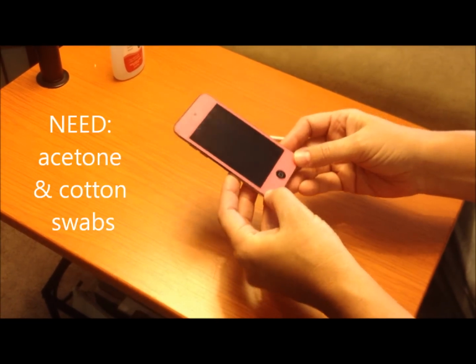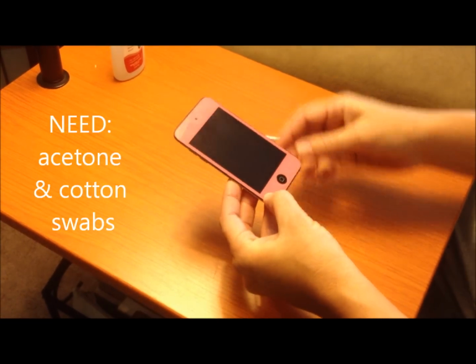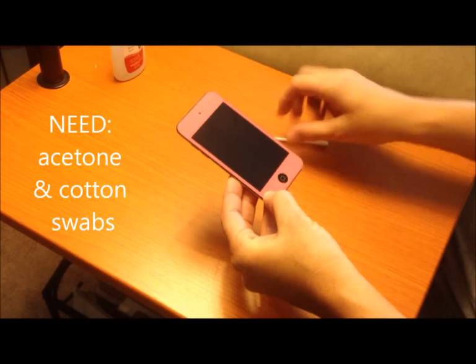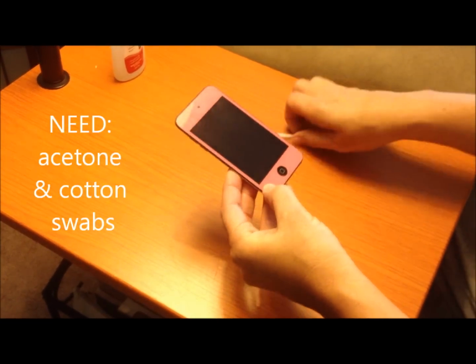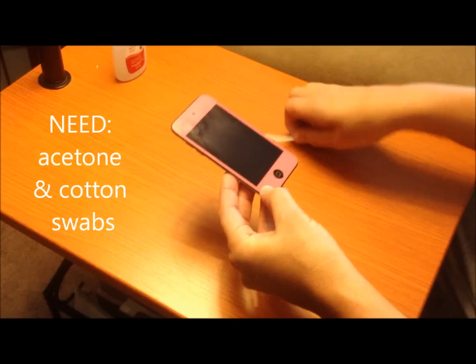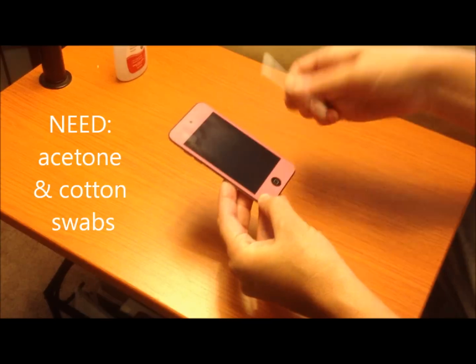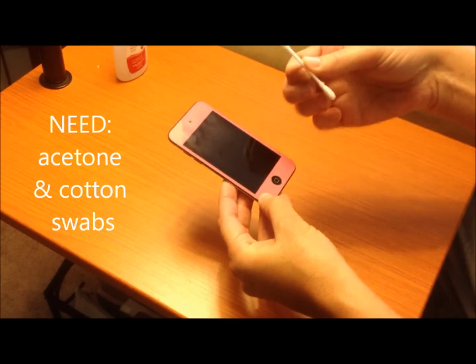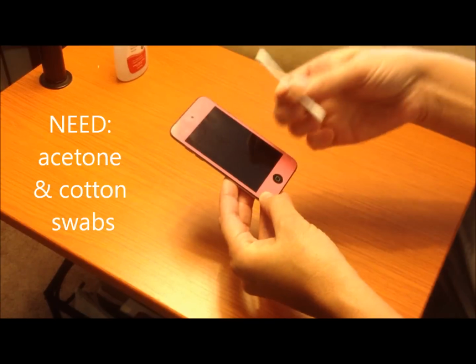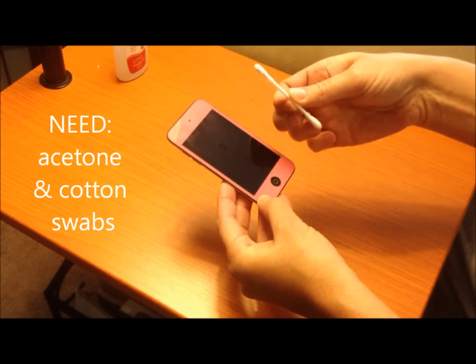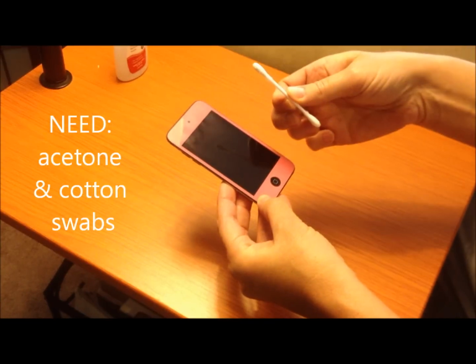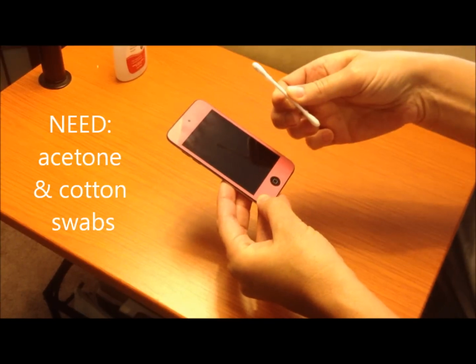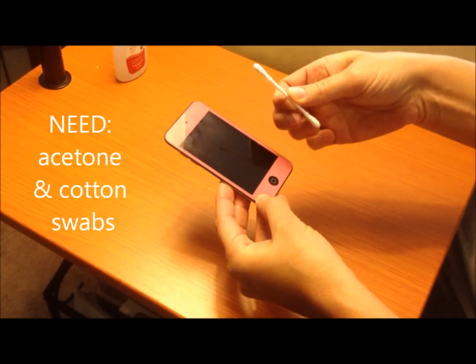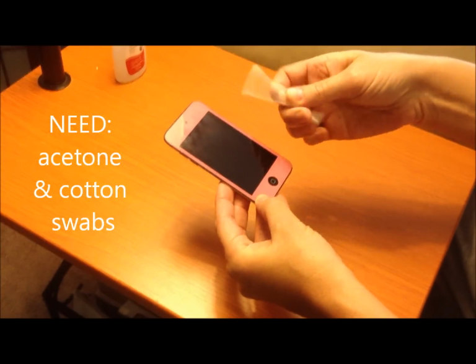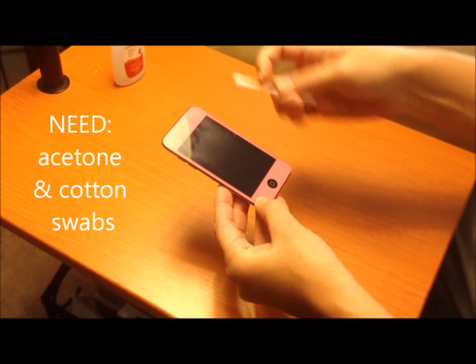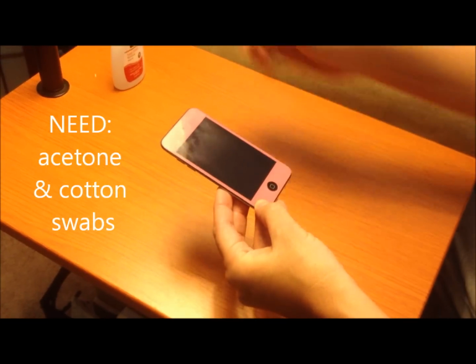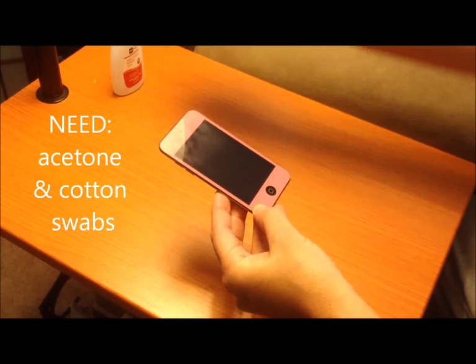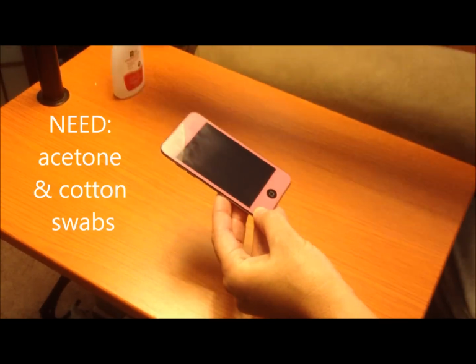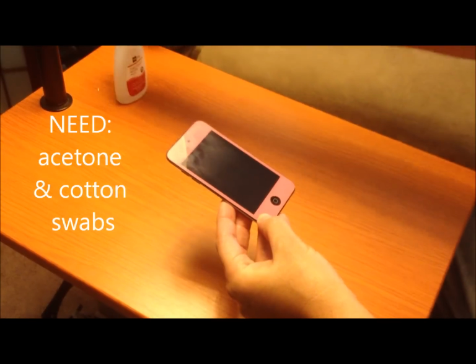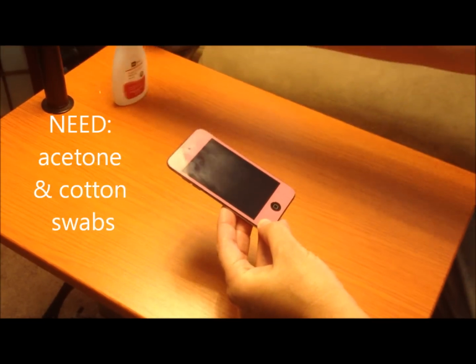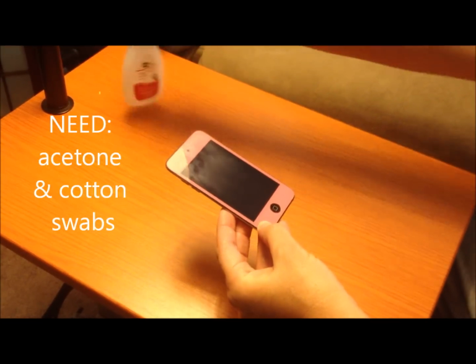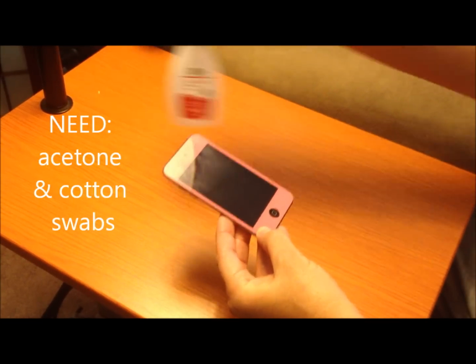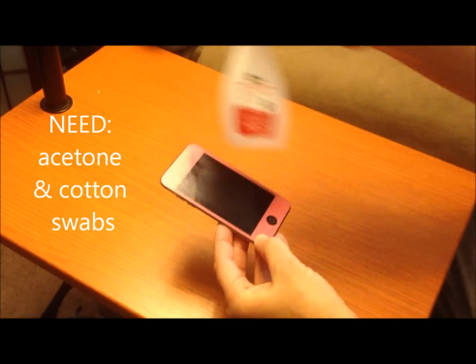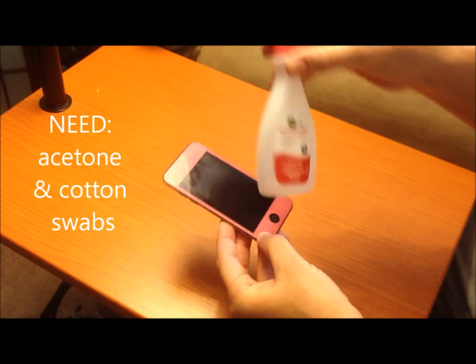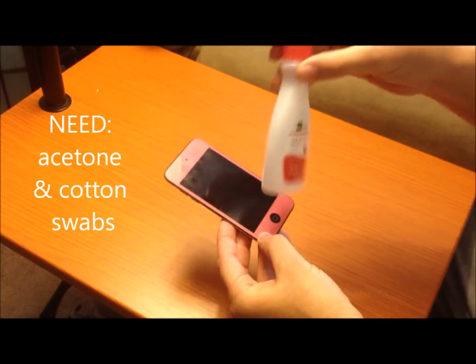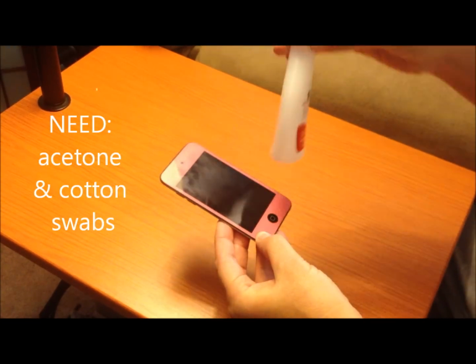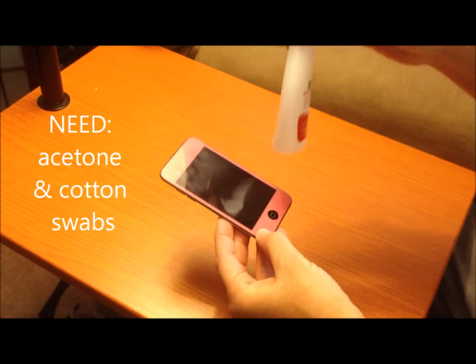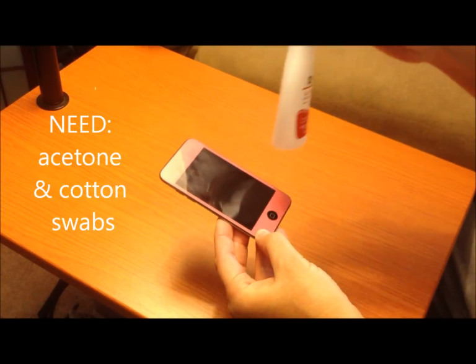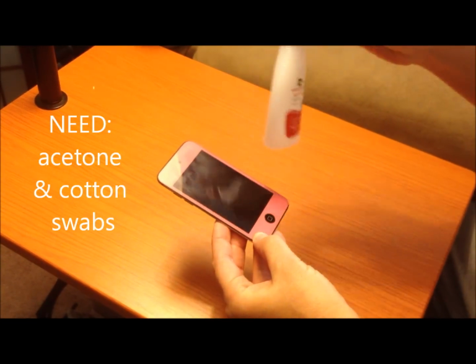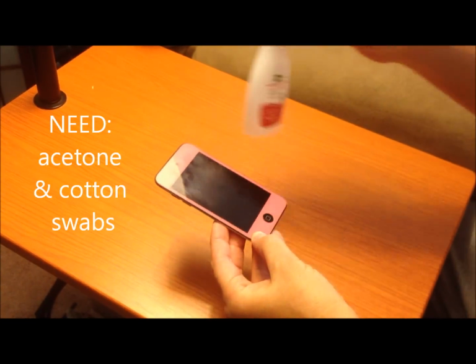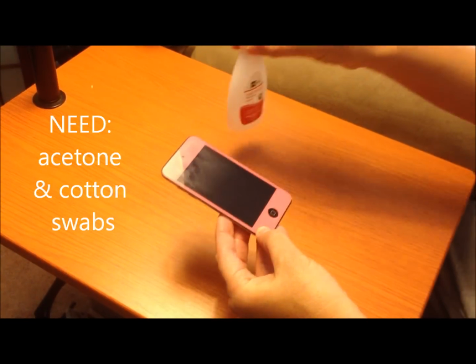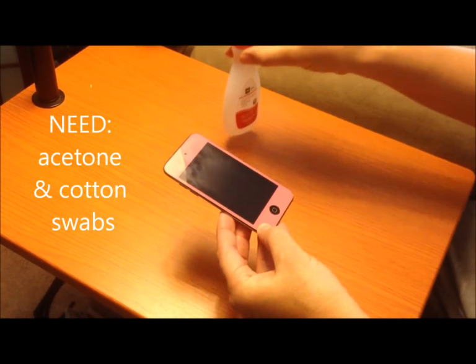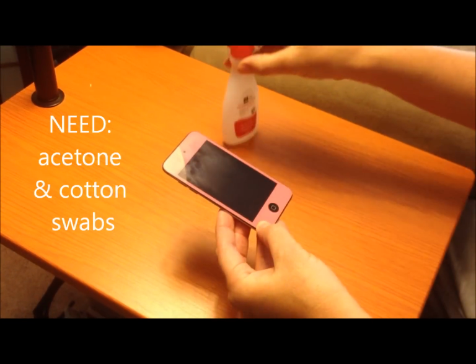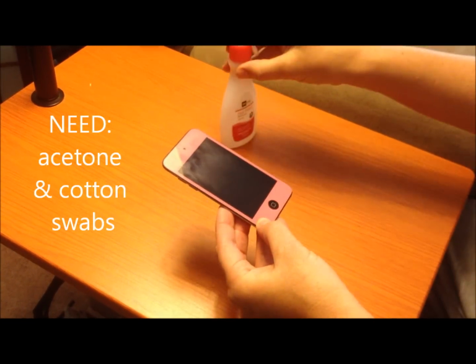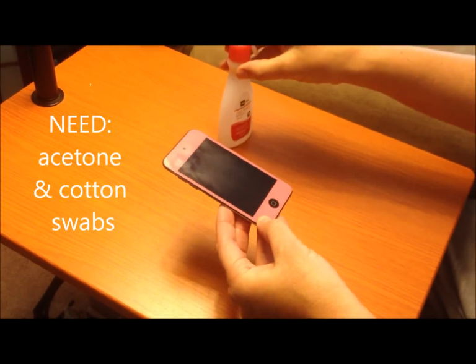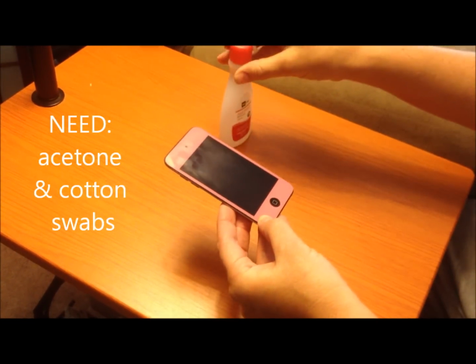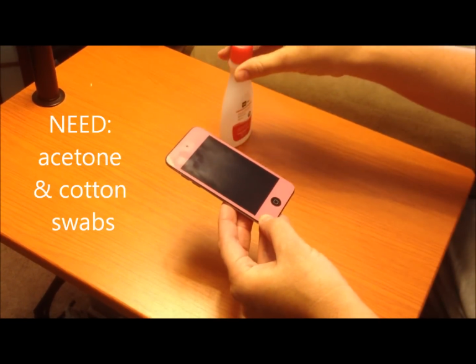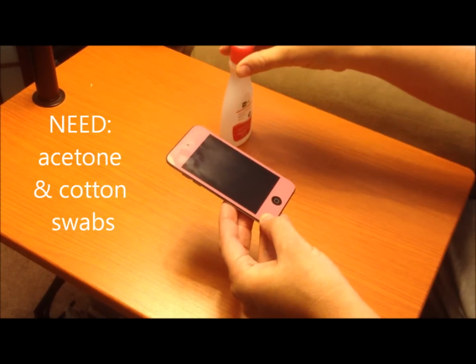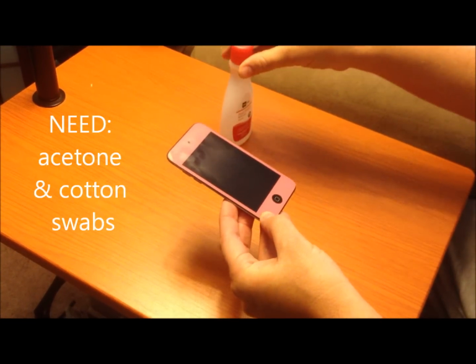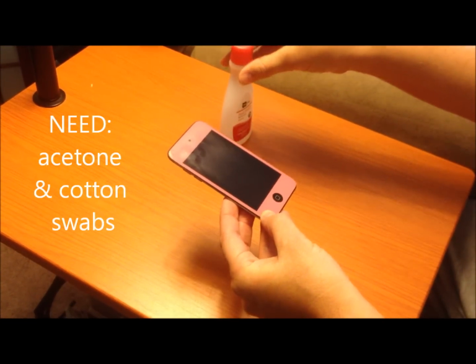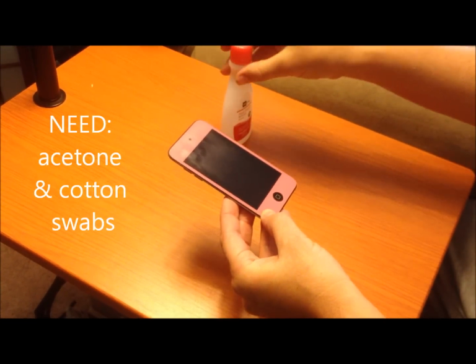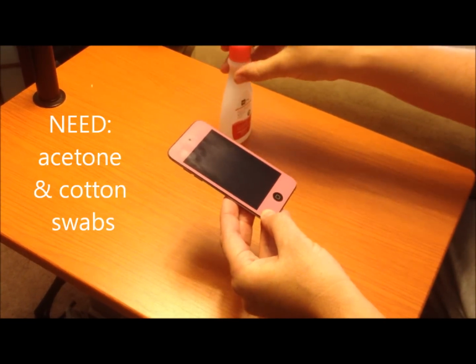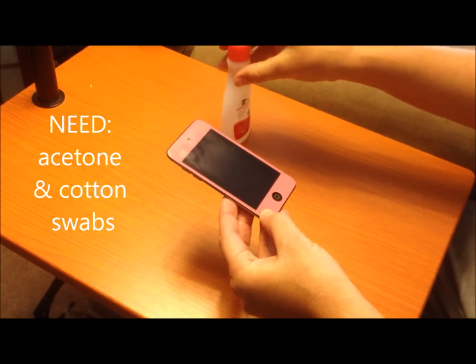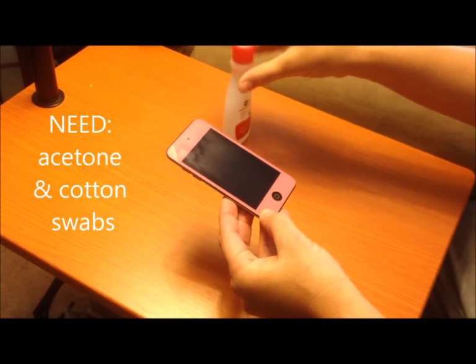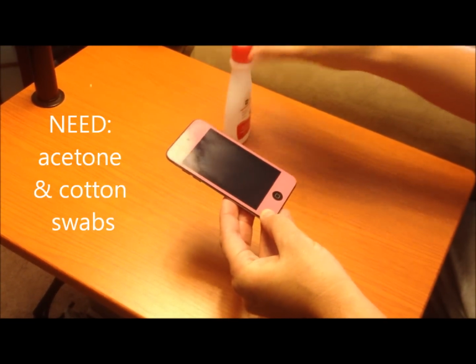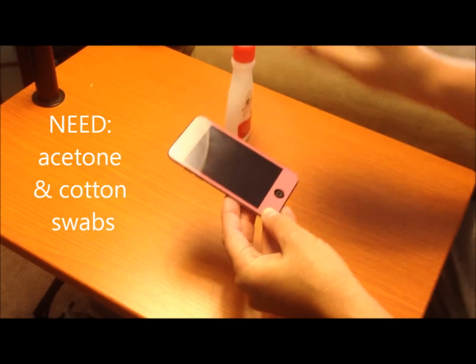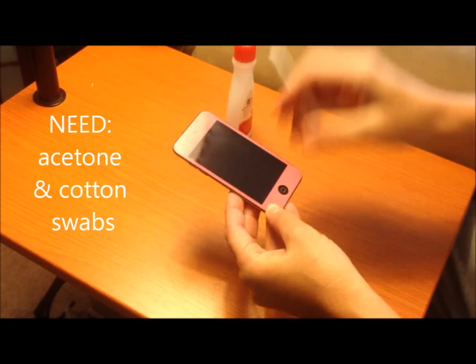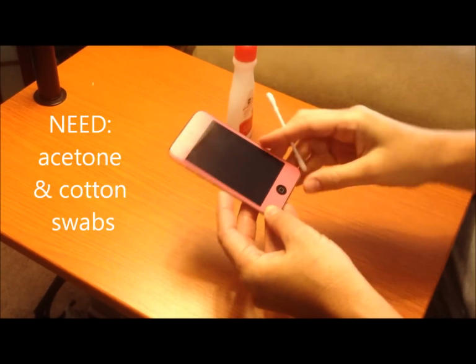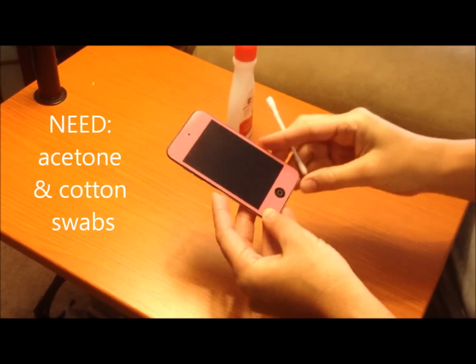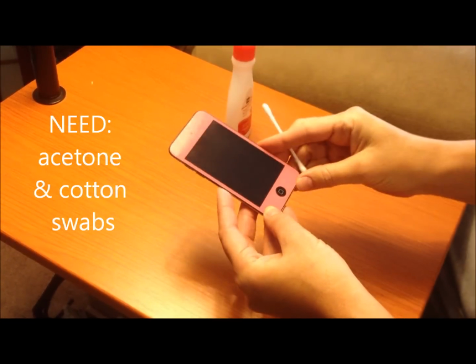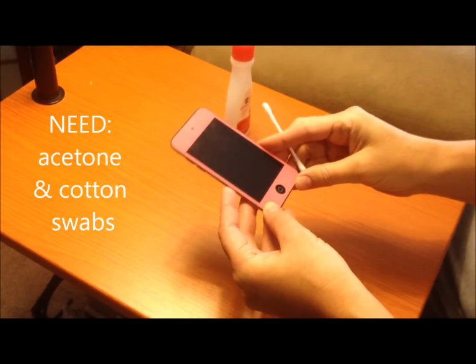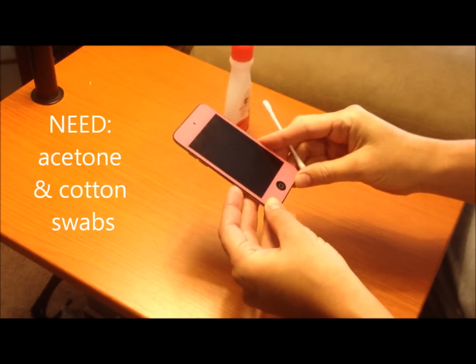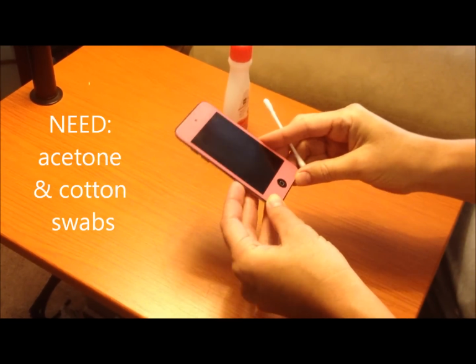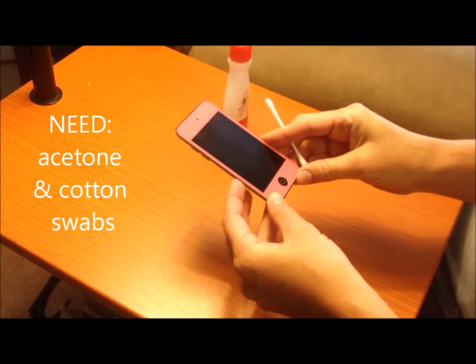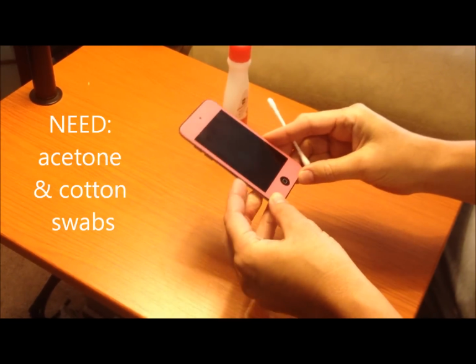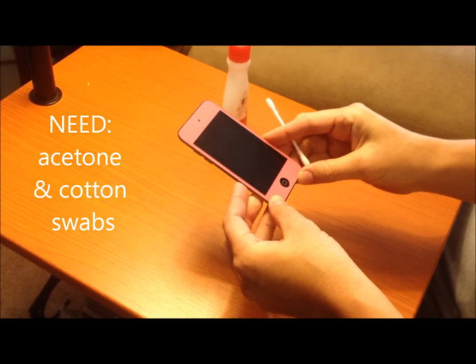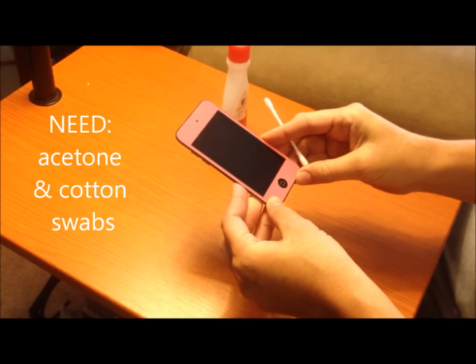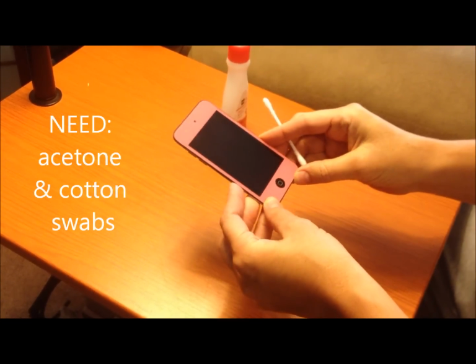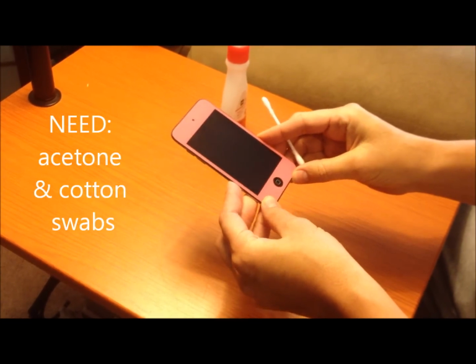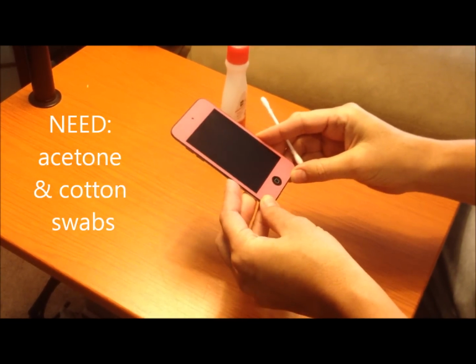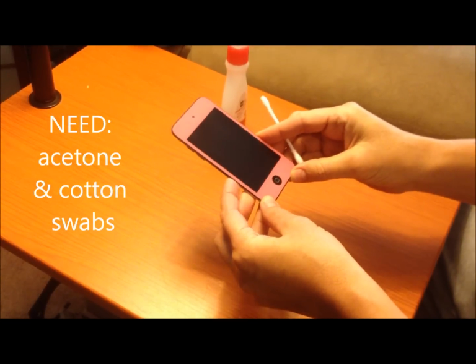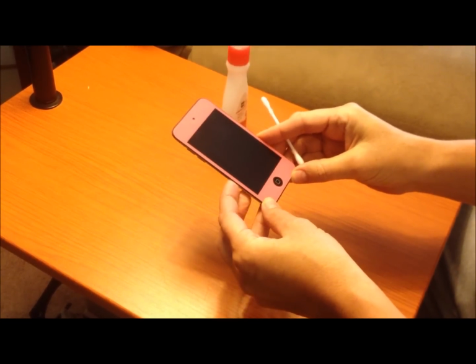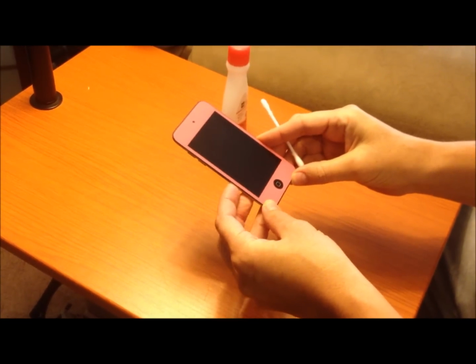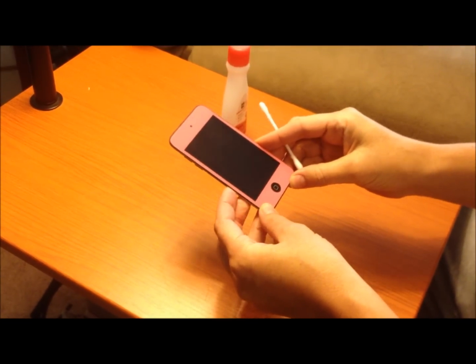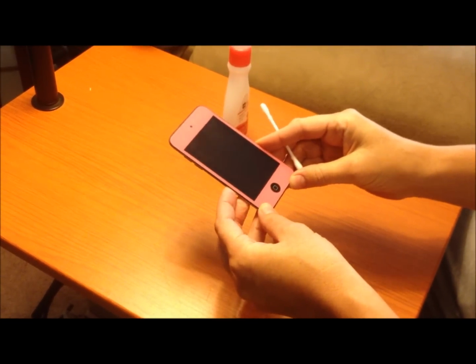You'll need a Q-tip and some acetone polish remover, or you could use denatured alcohol.